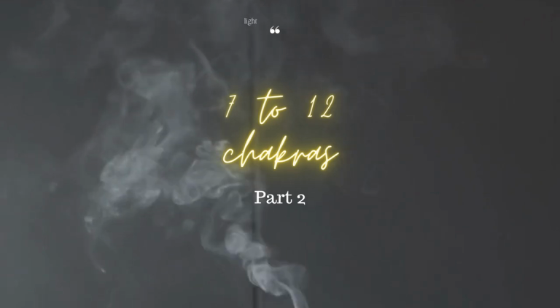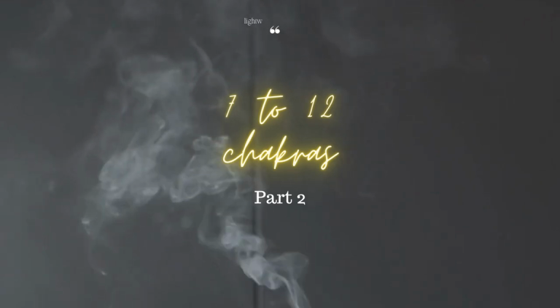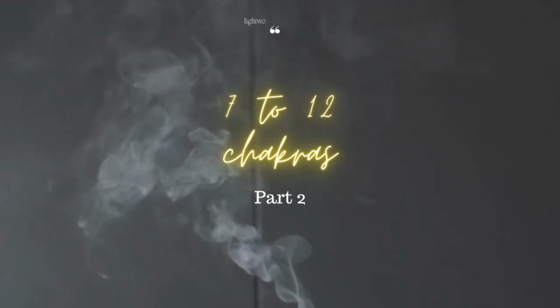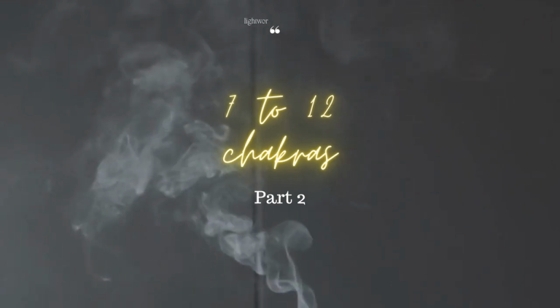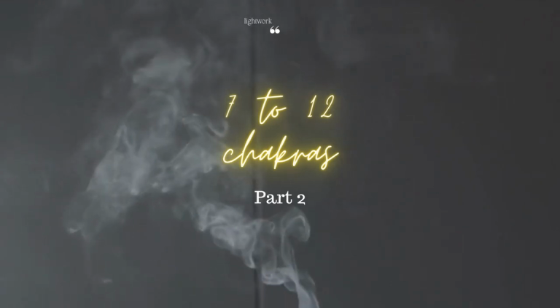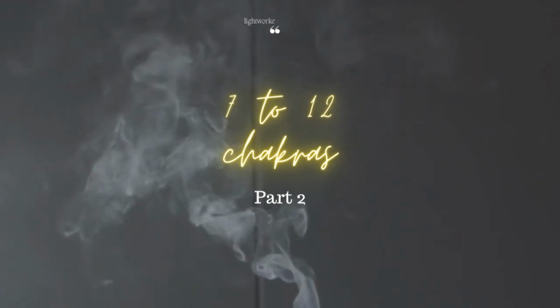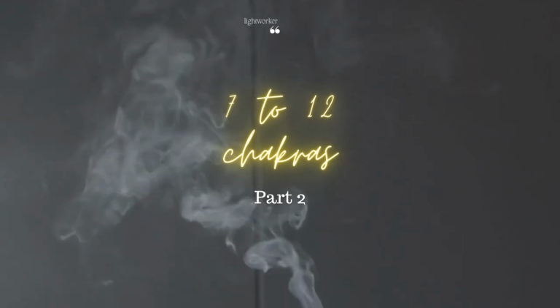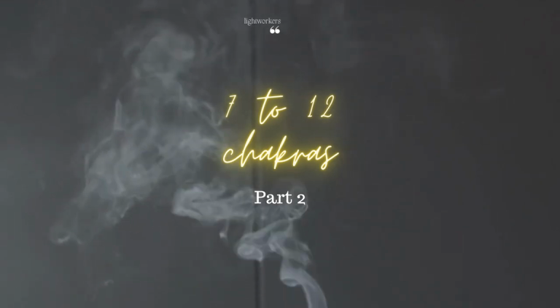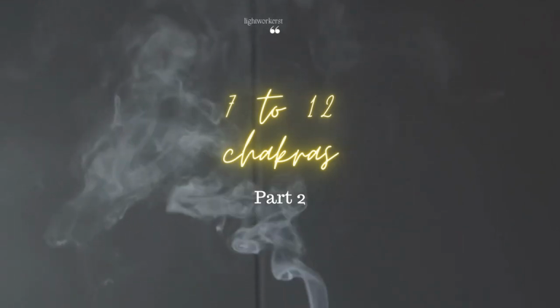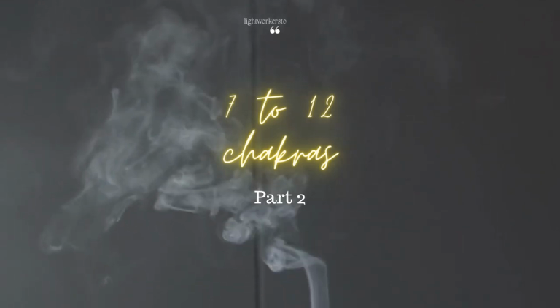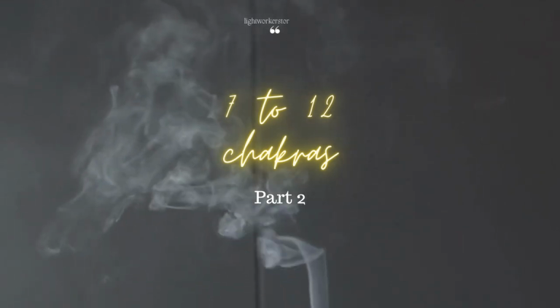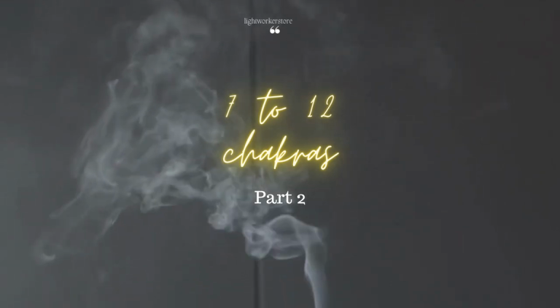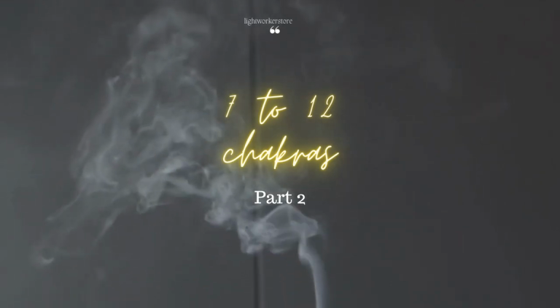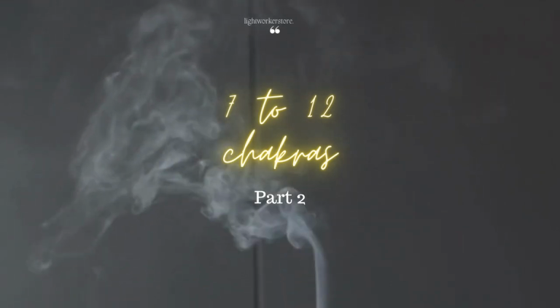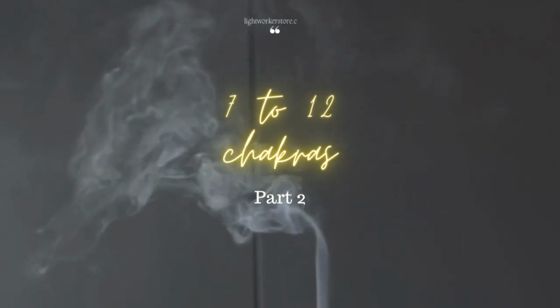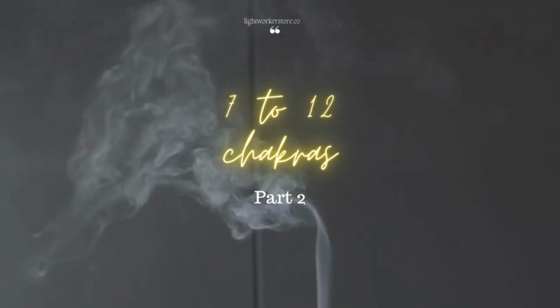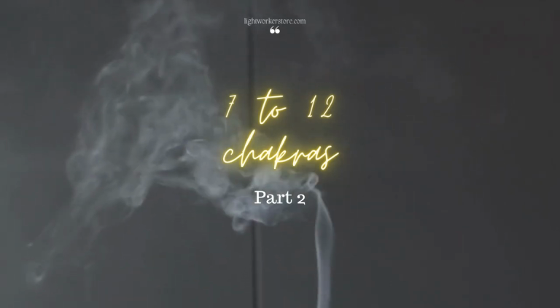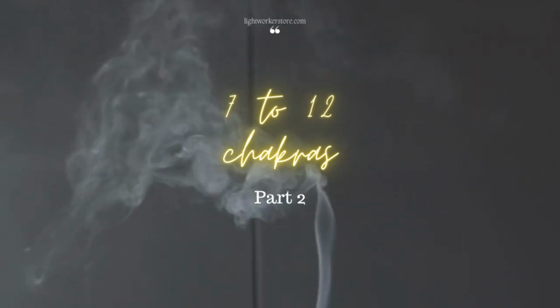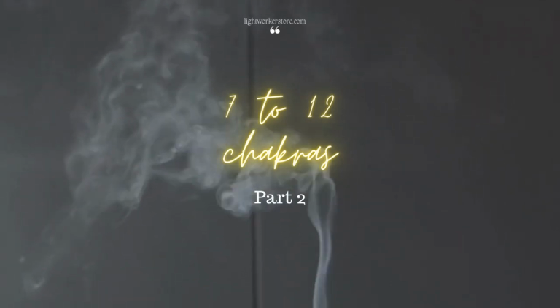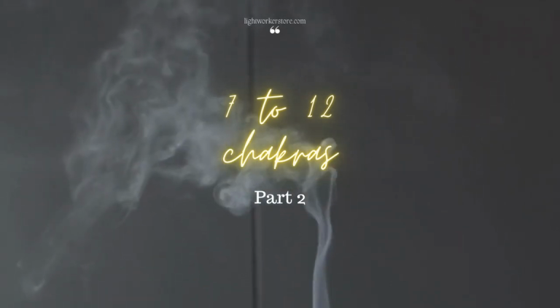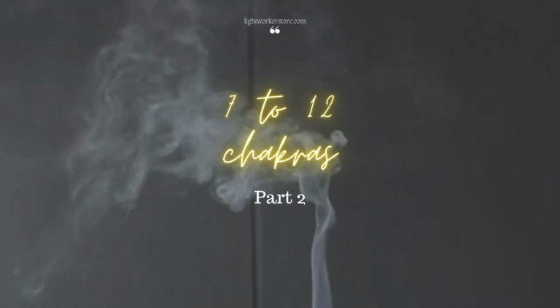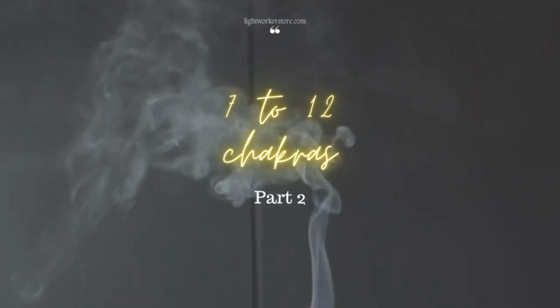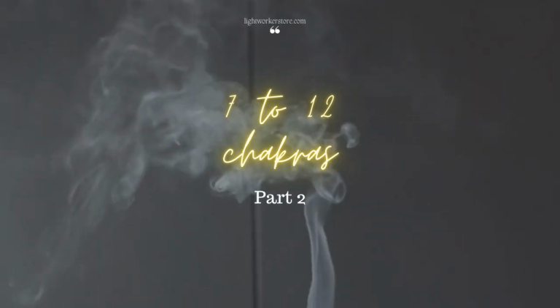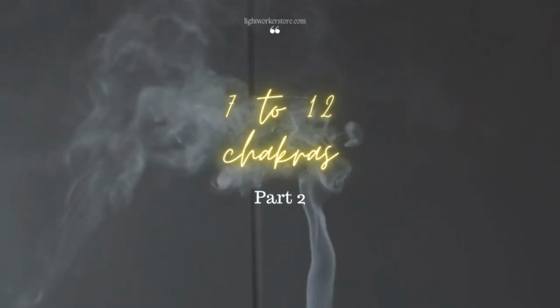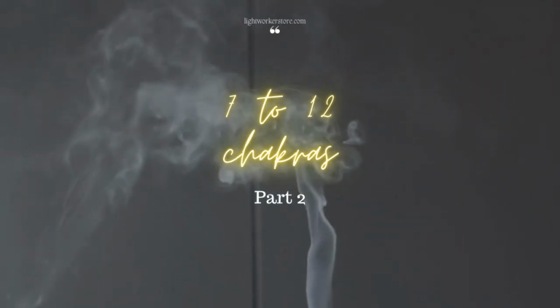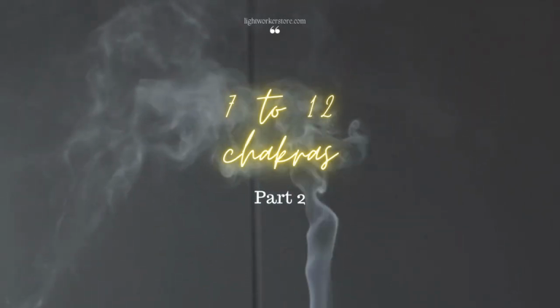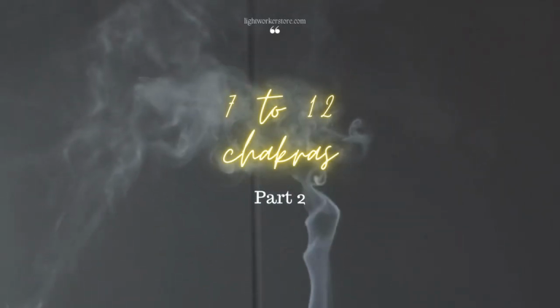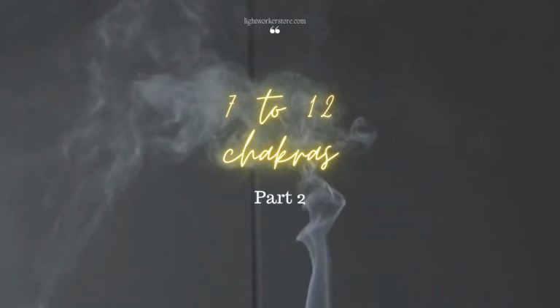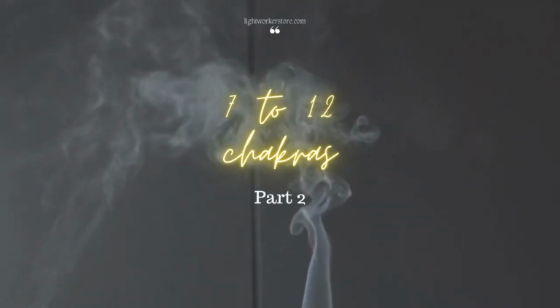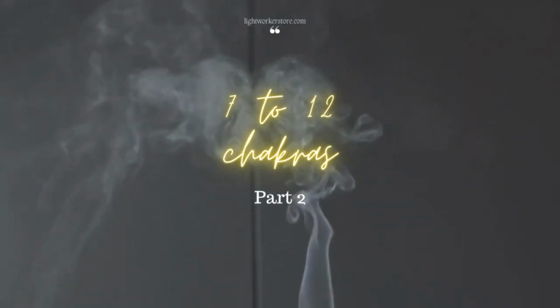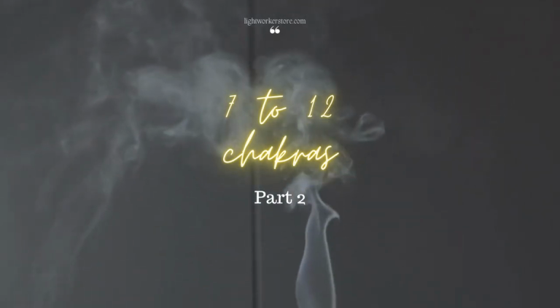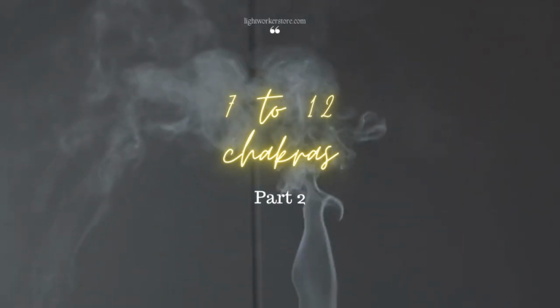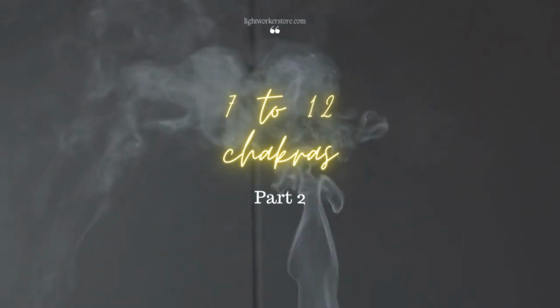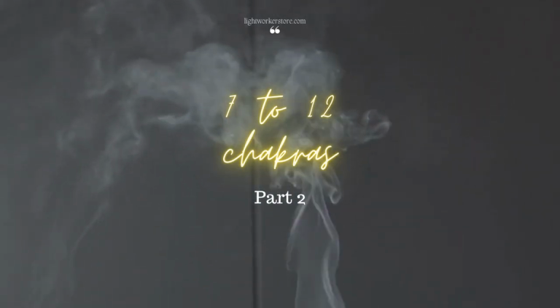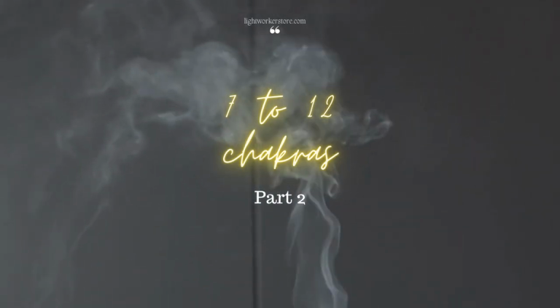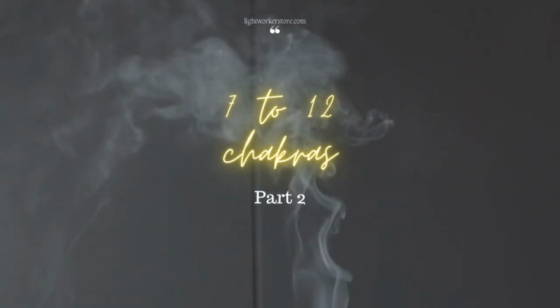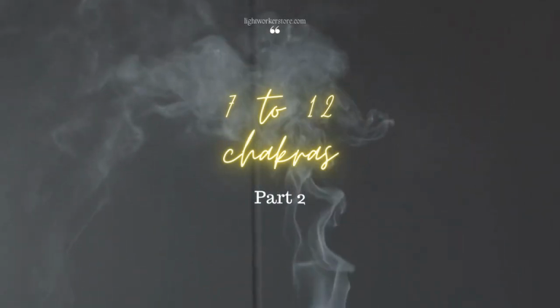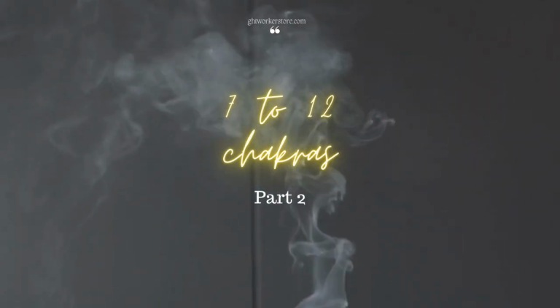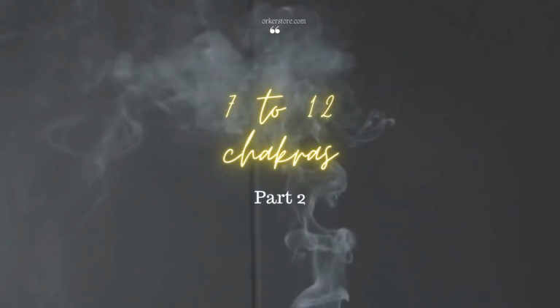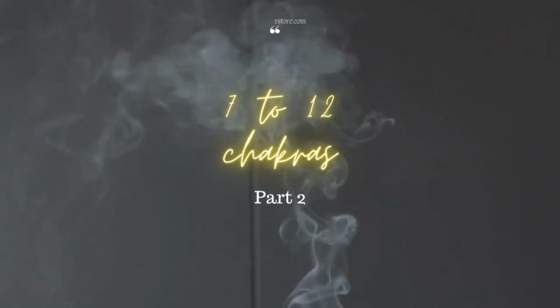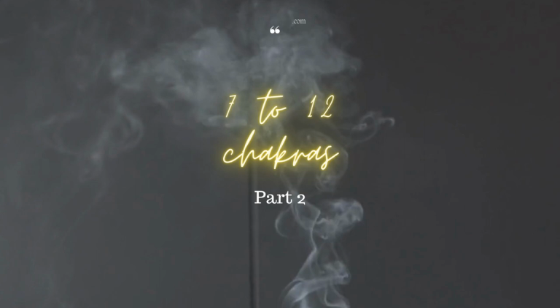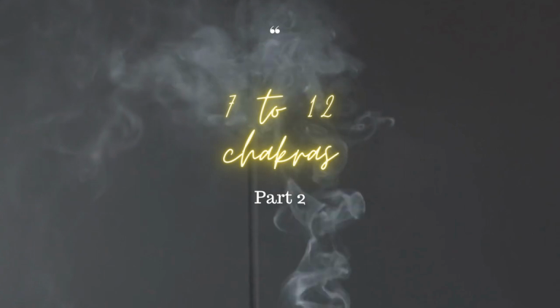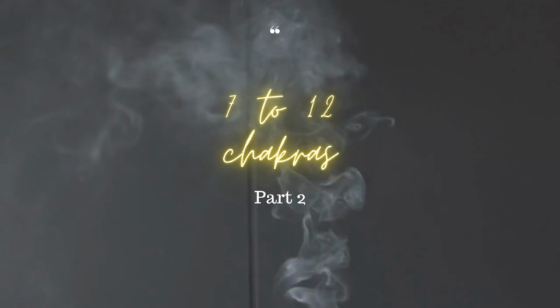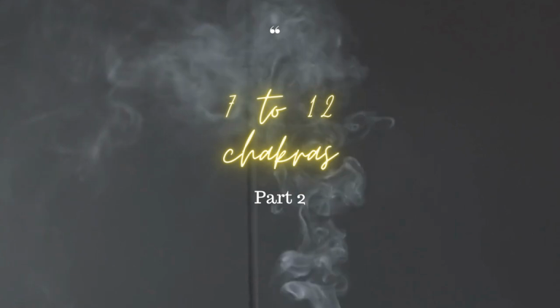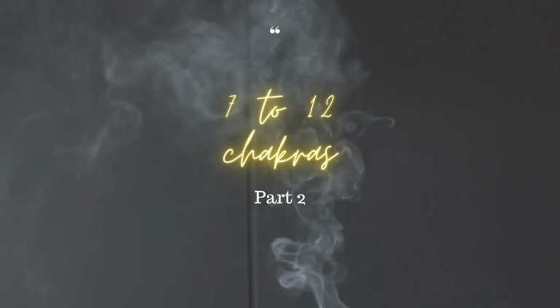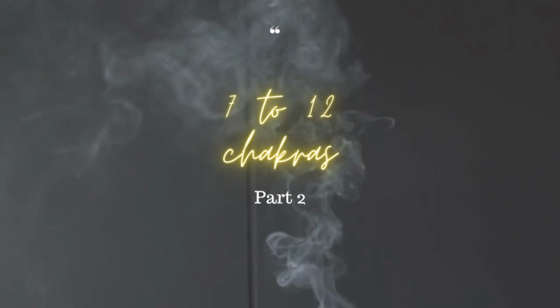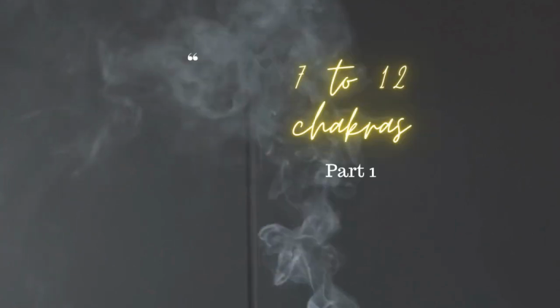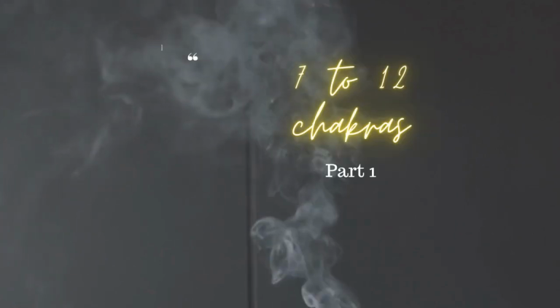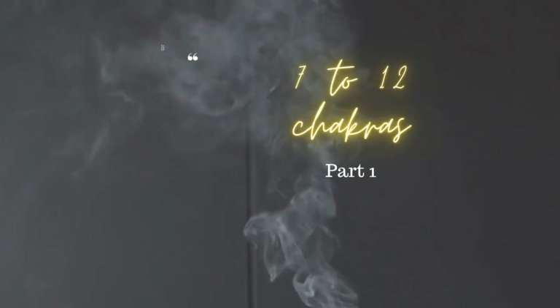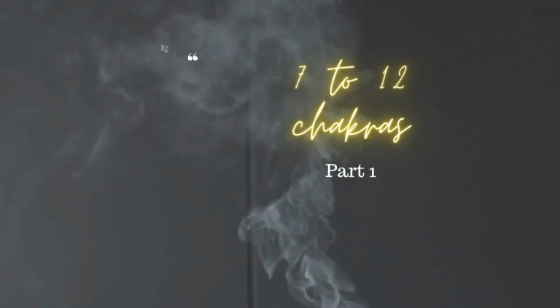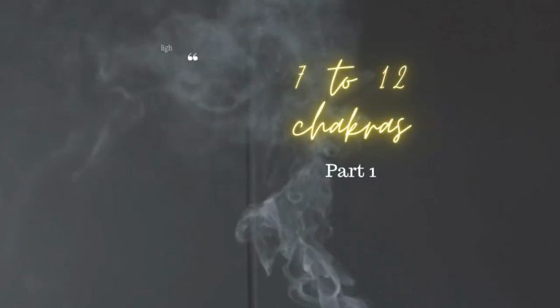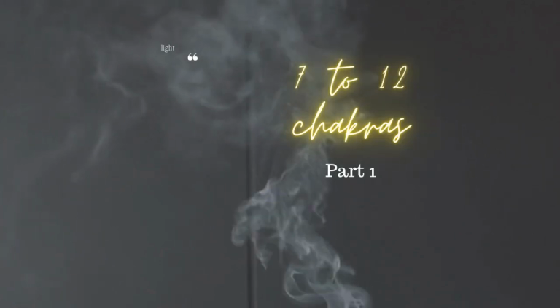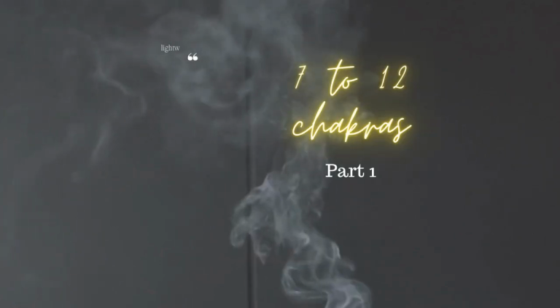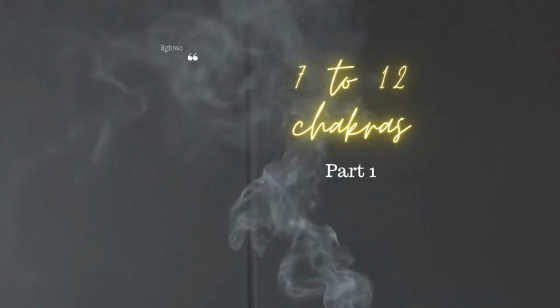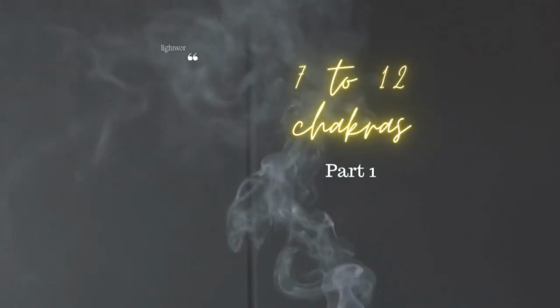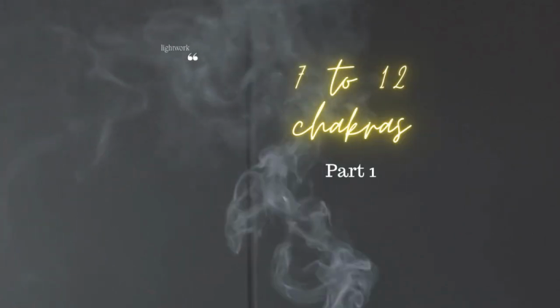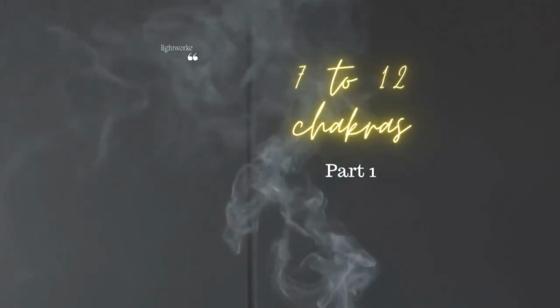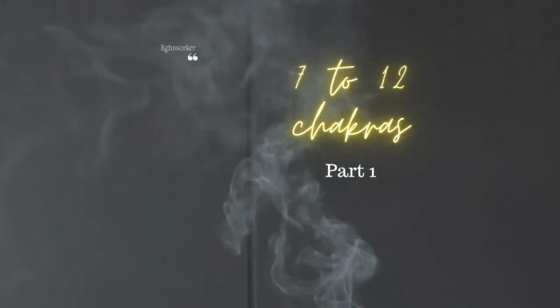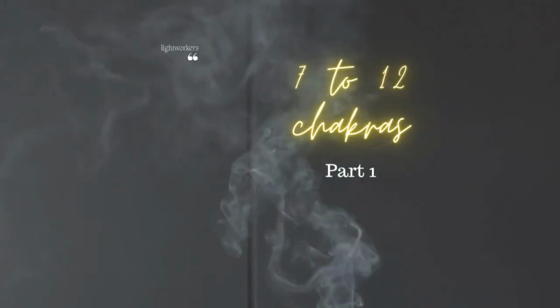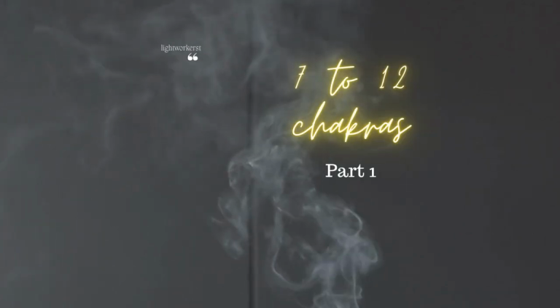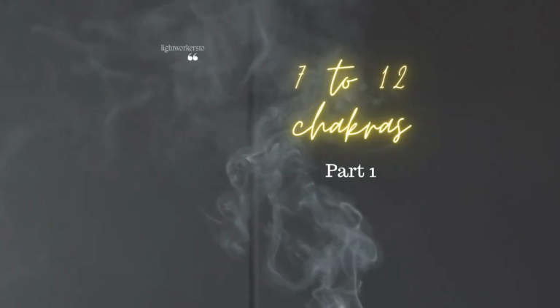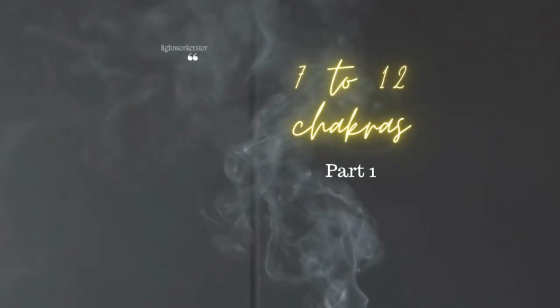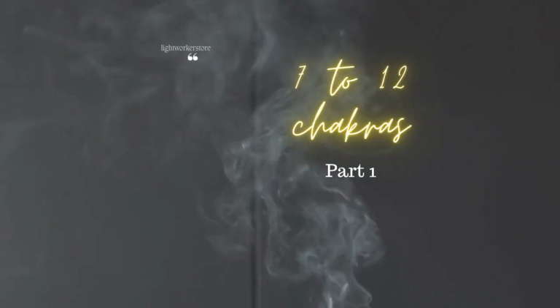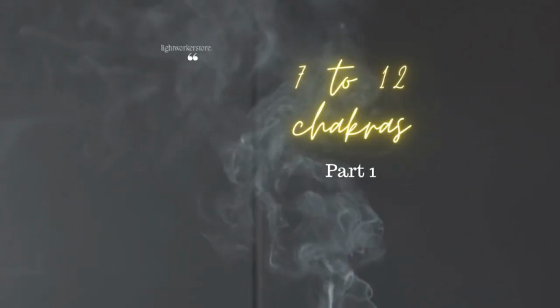You can work on the seven basic chakras — clearing, balancing, and being able to have them completely open at all times.